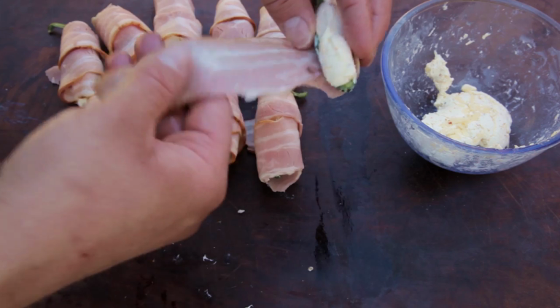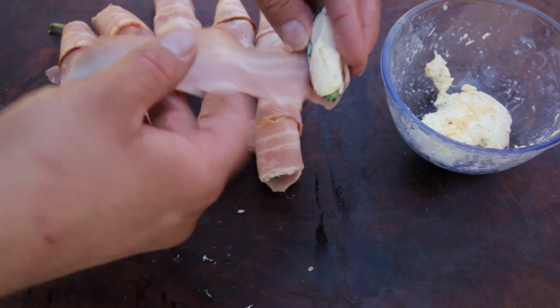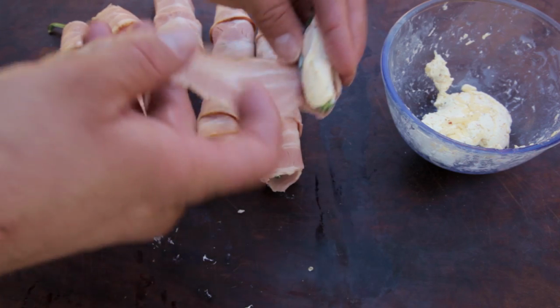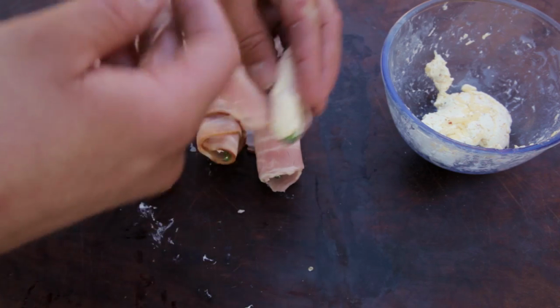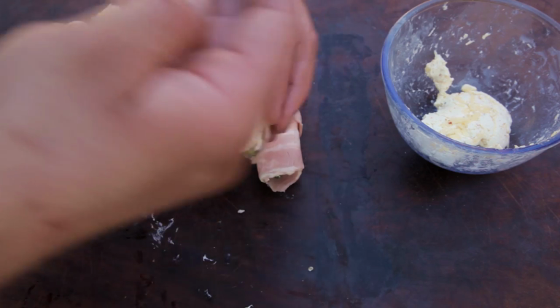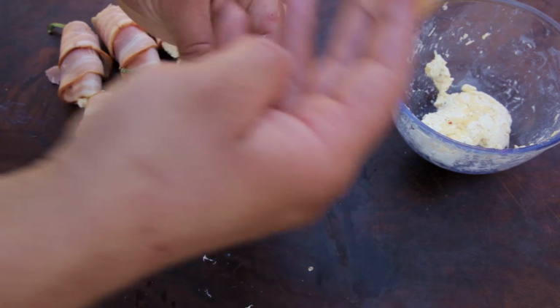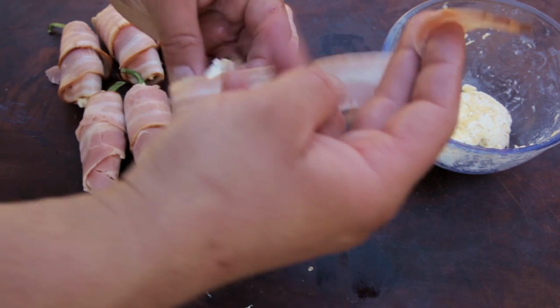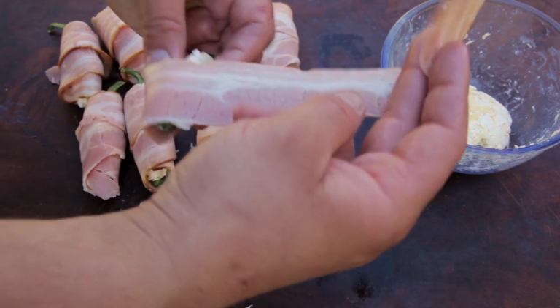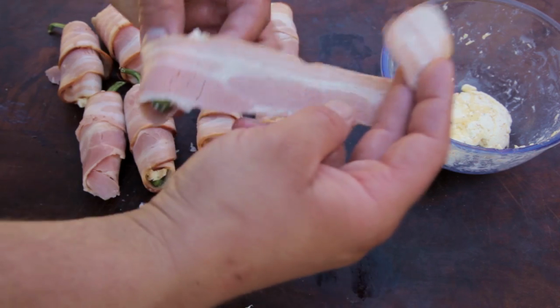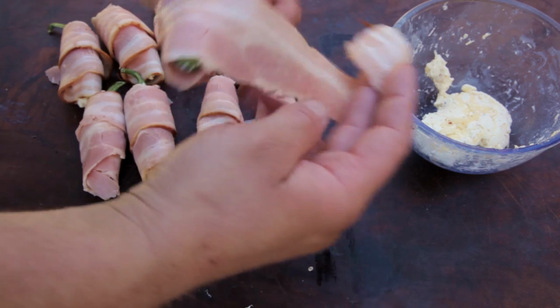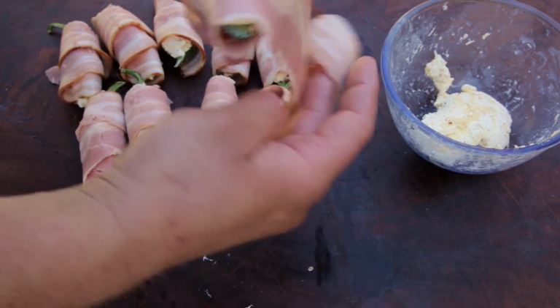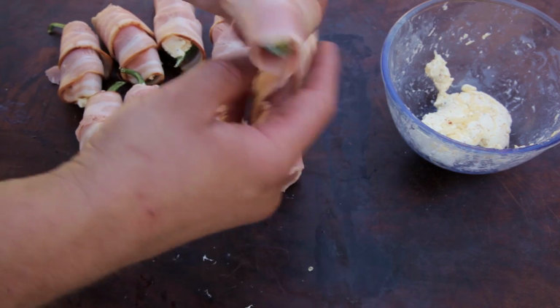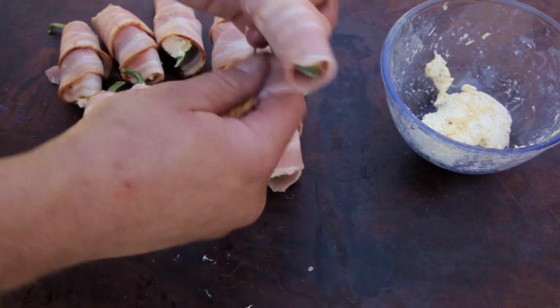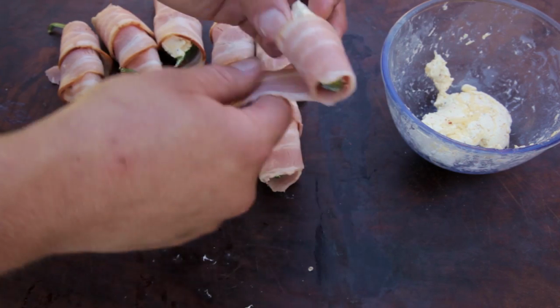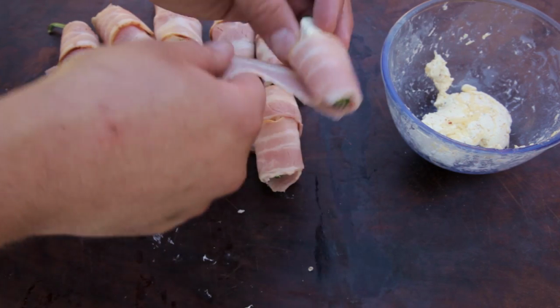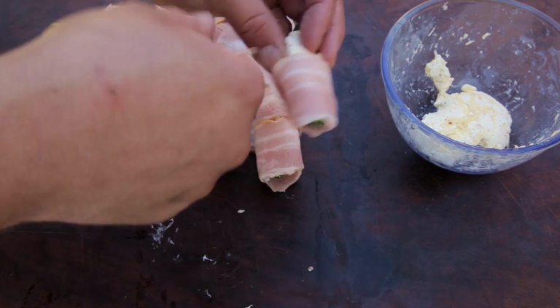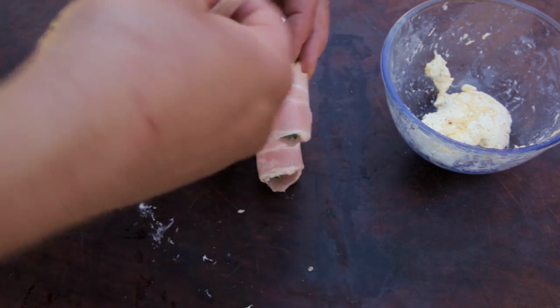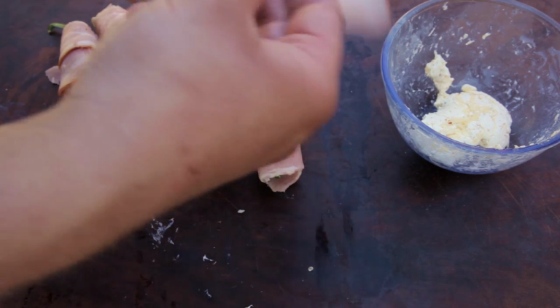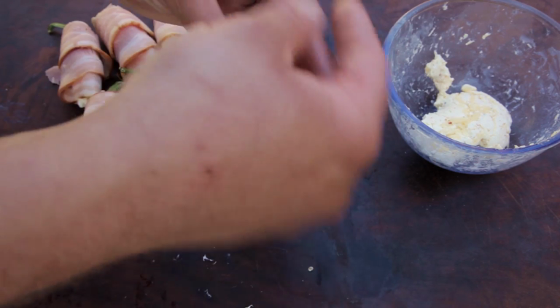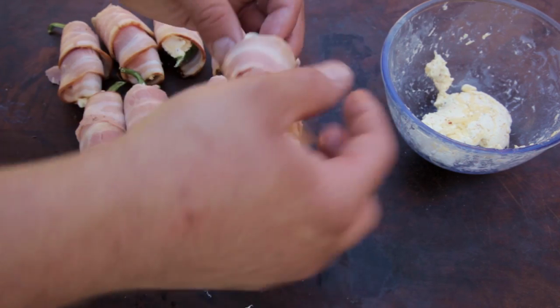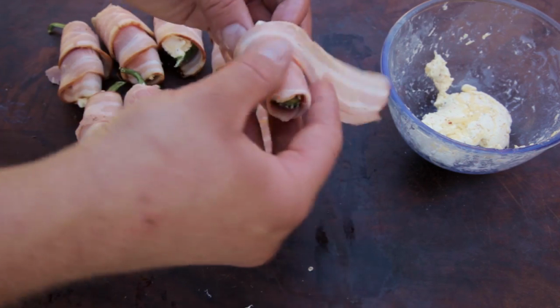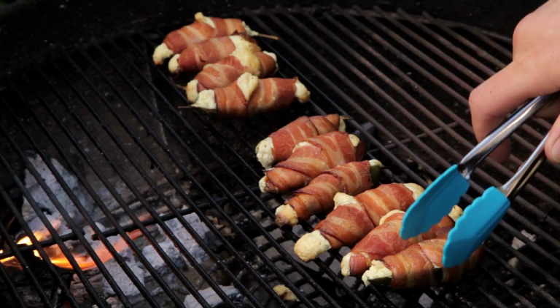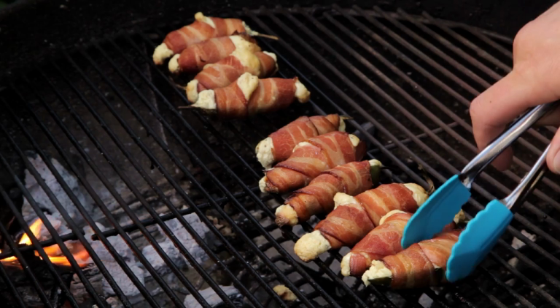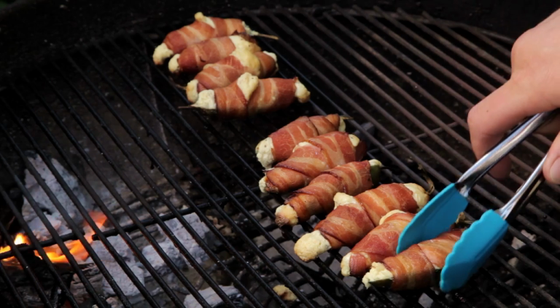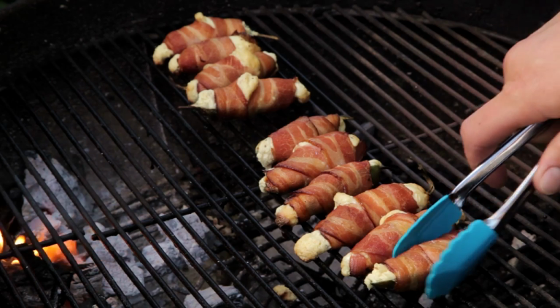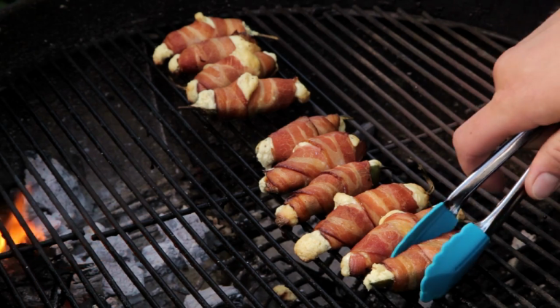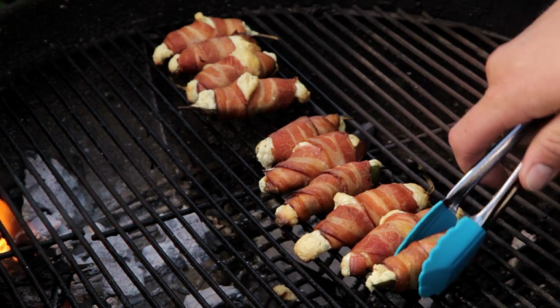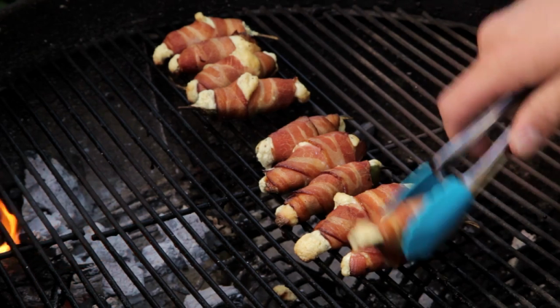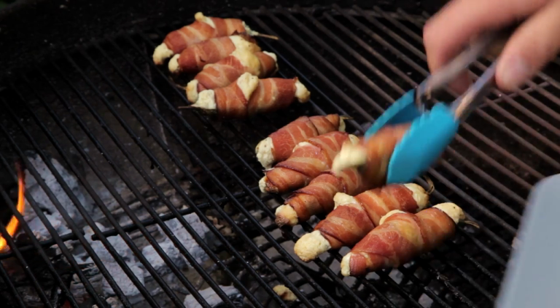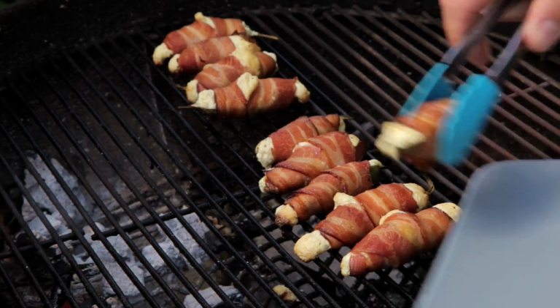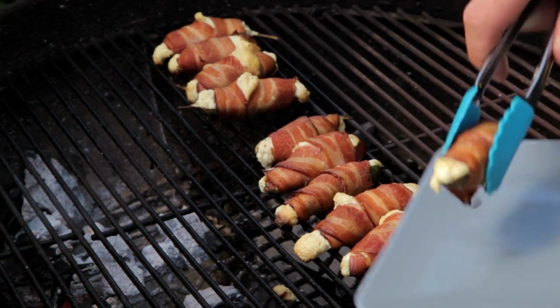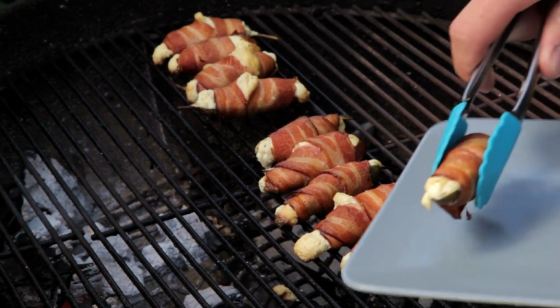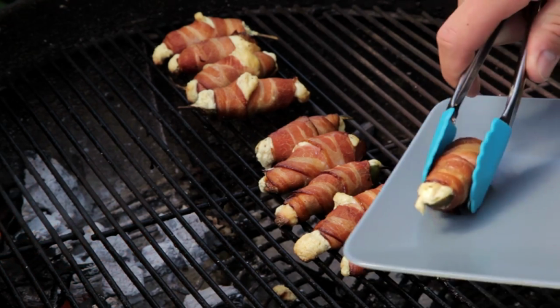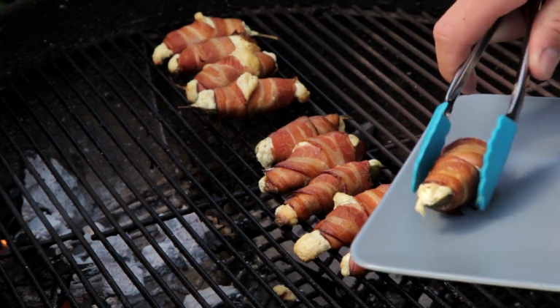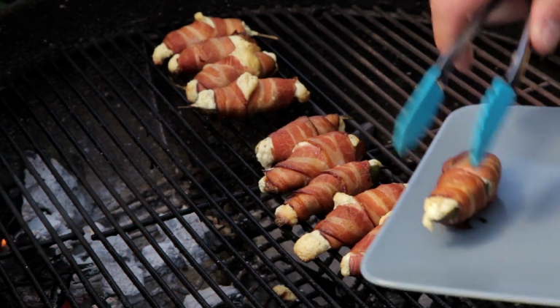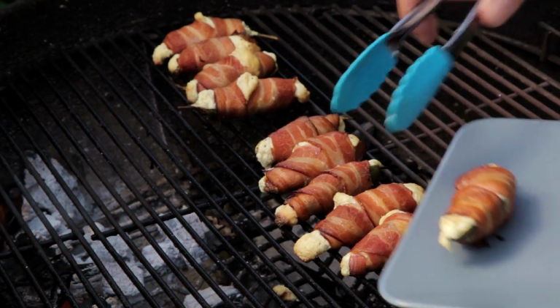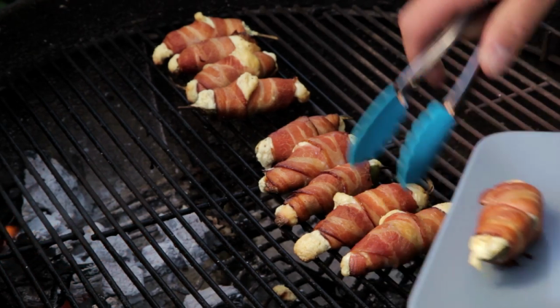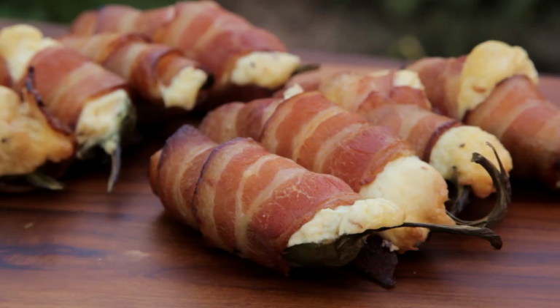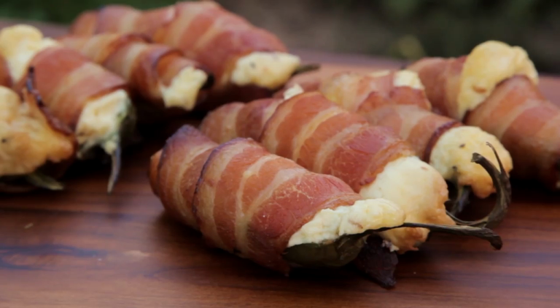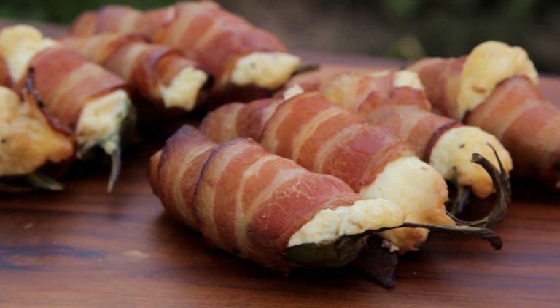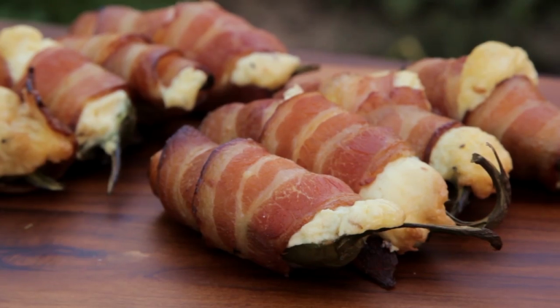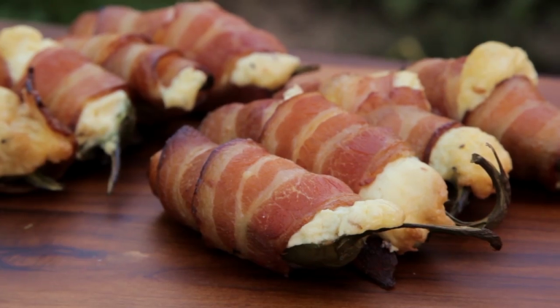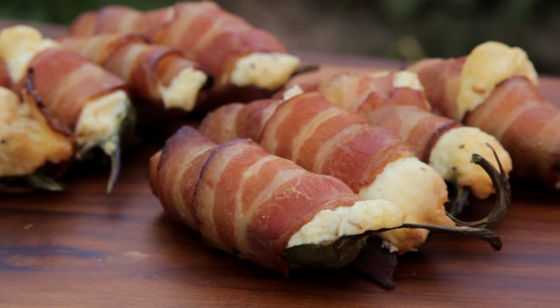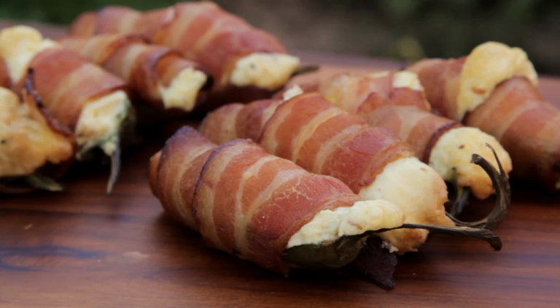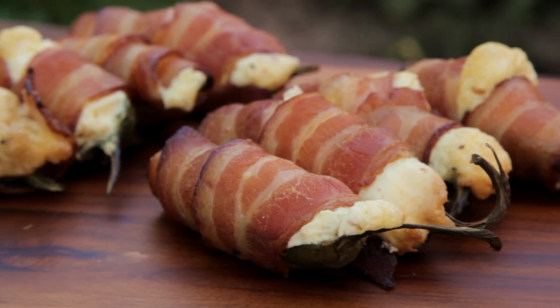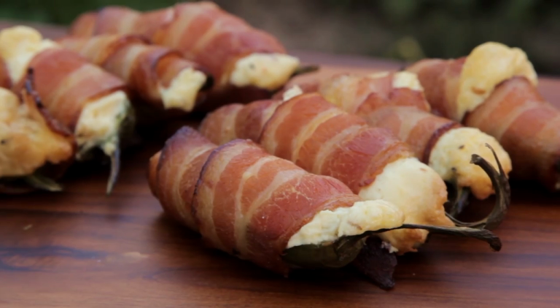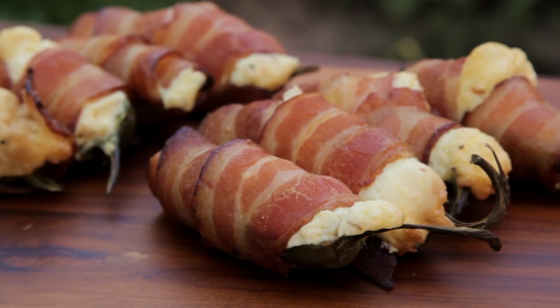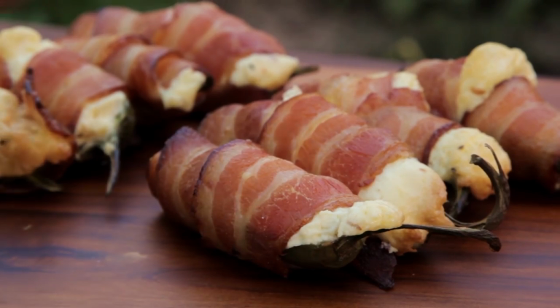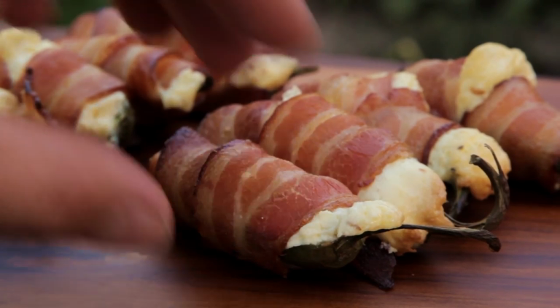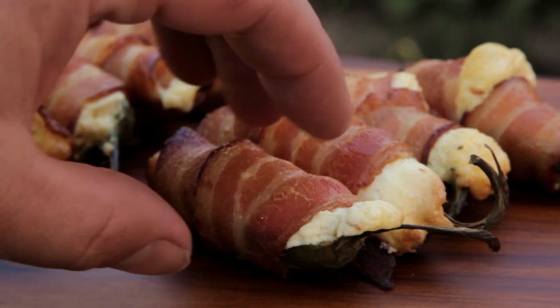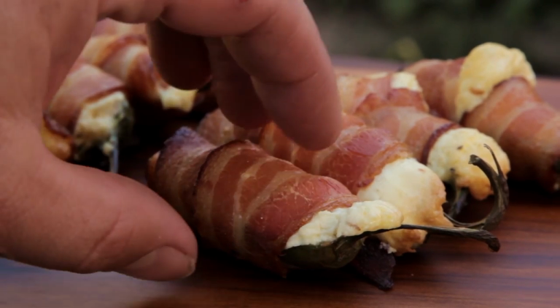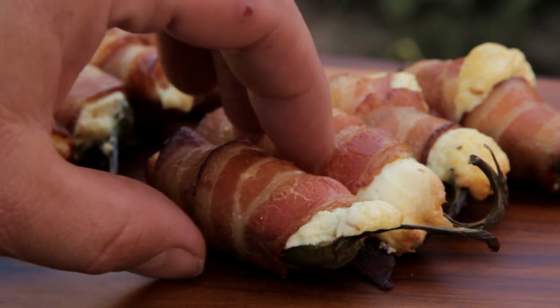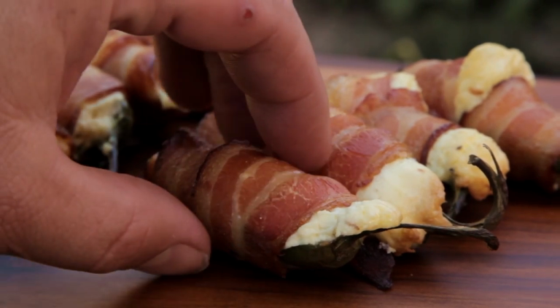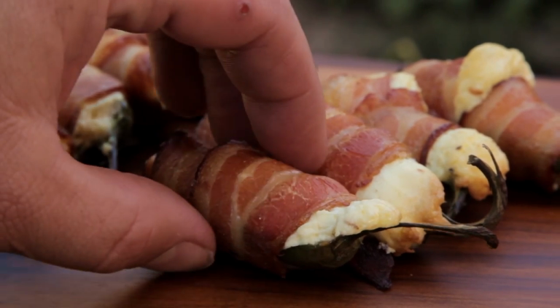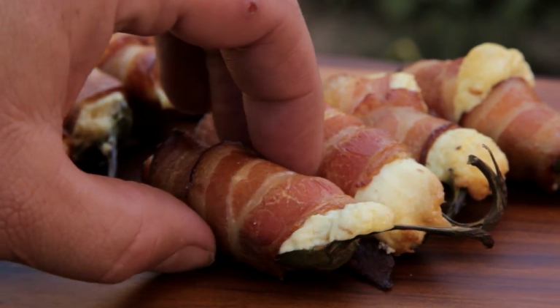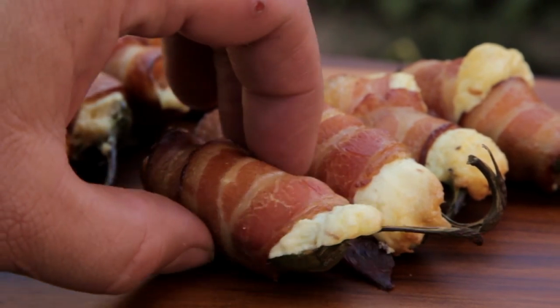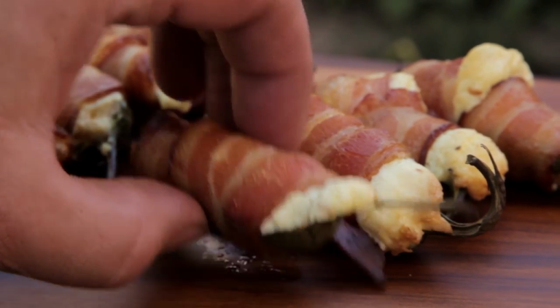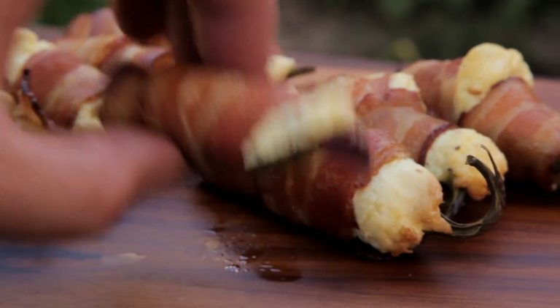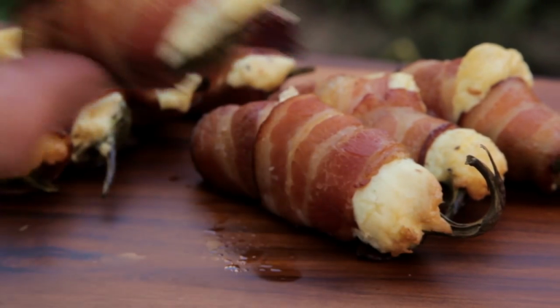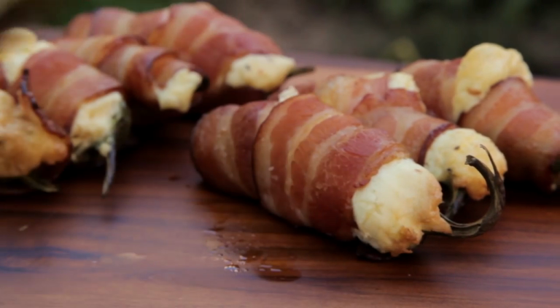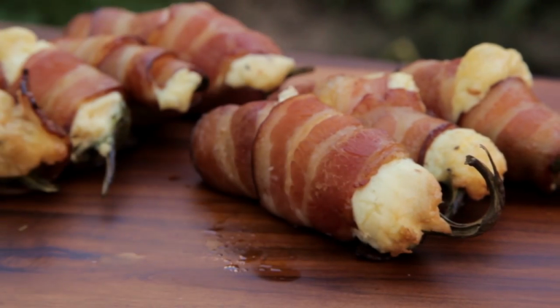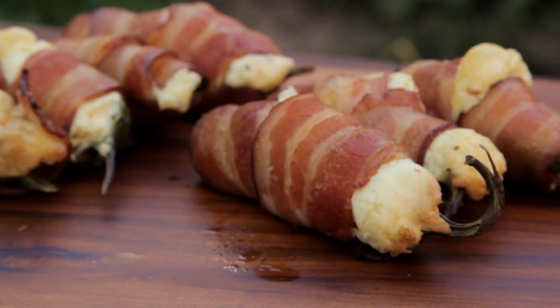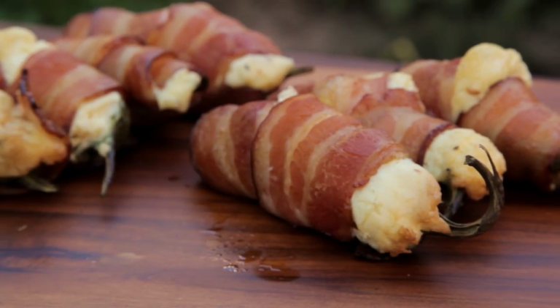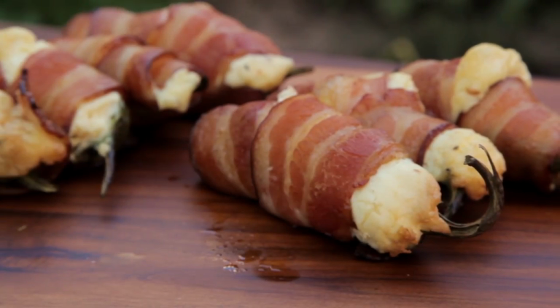Welcome to Free2Cook. In this episode, we're going to be cooking Jalapeño Poppers. These are easy to make and are the perfect starter or party food.